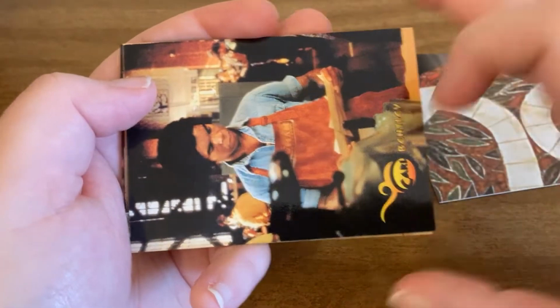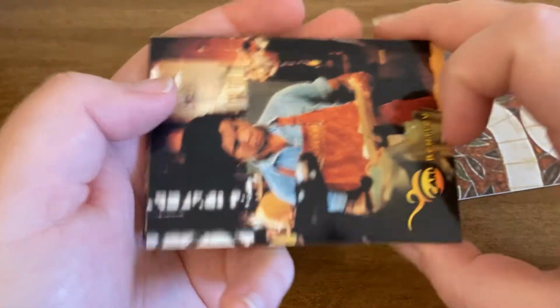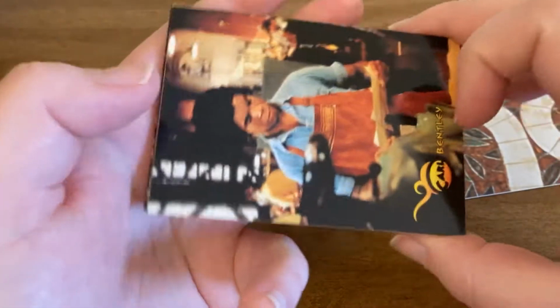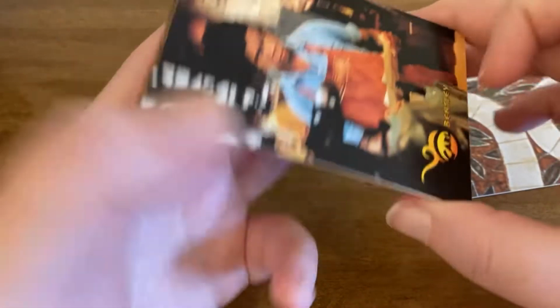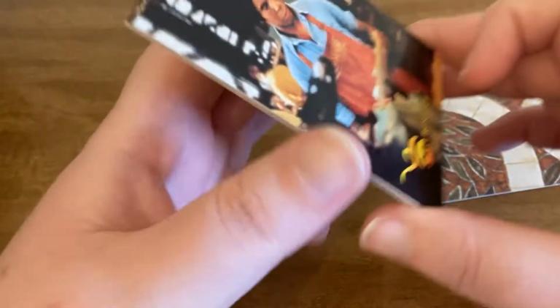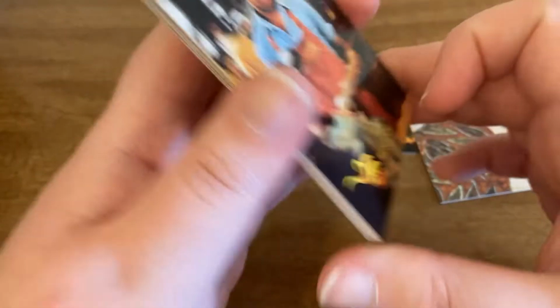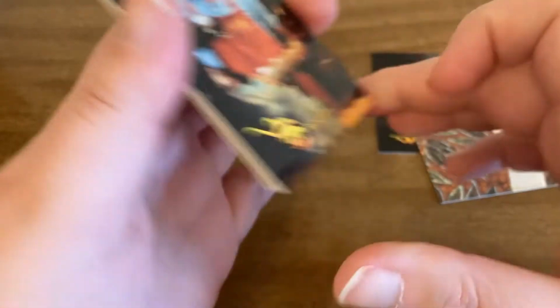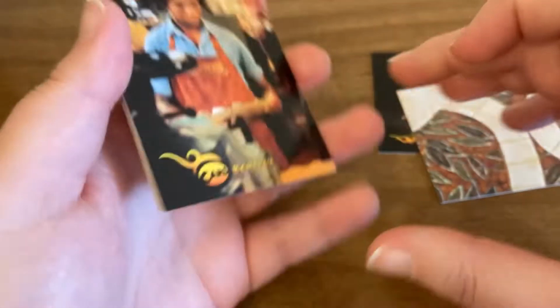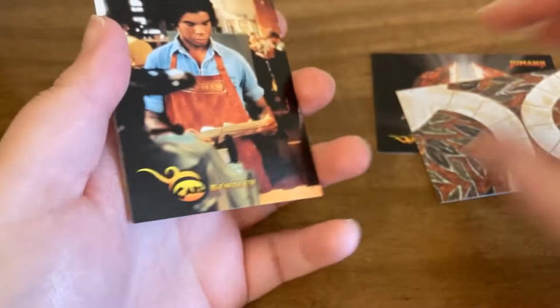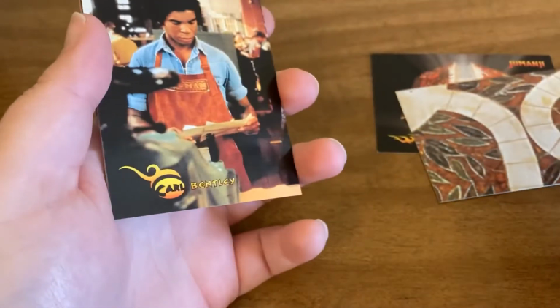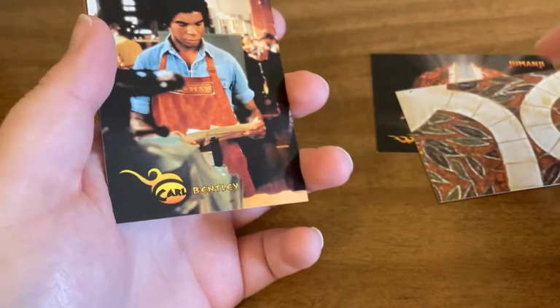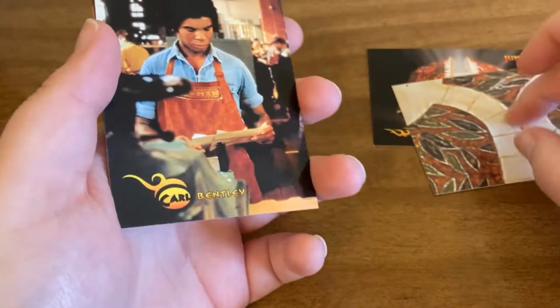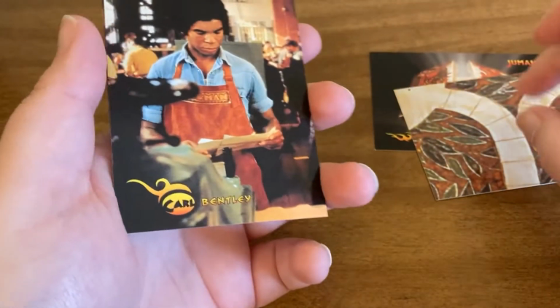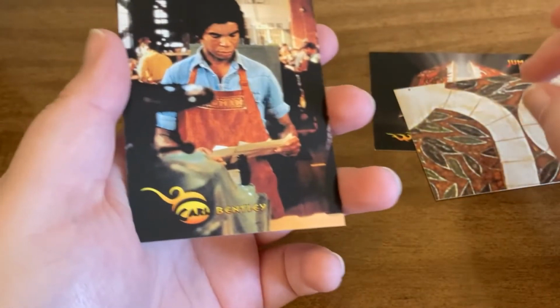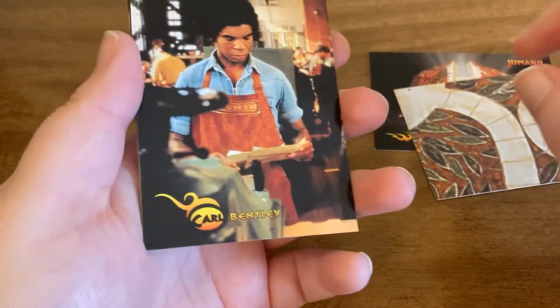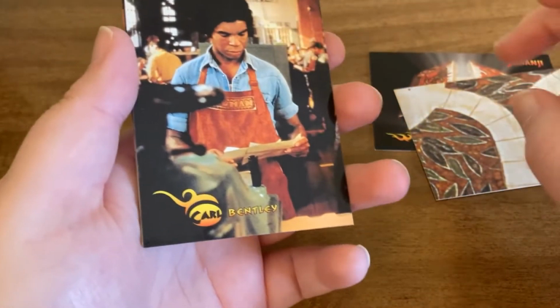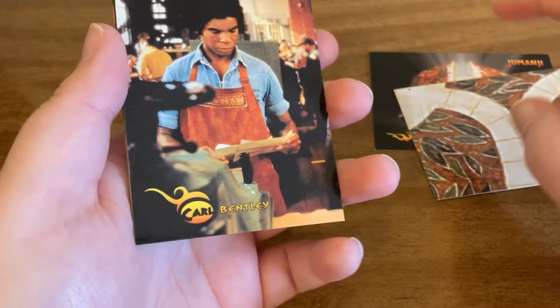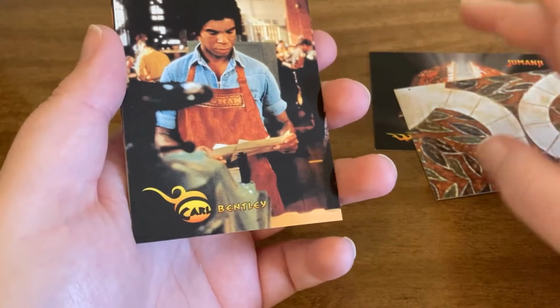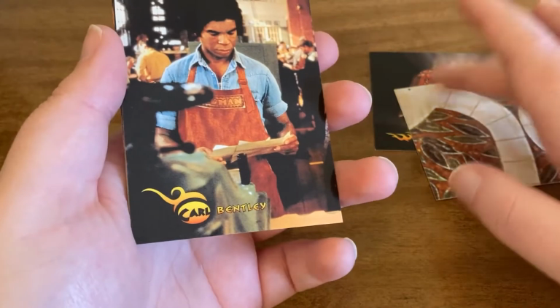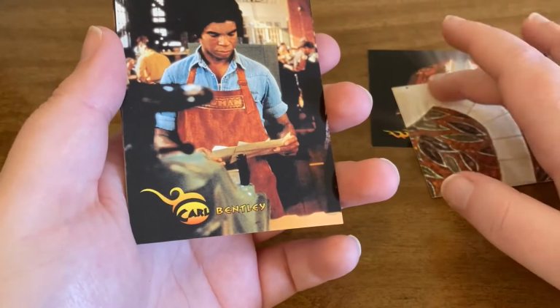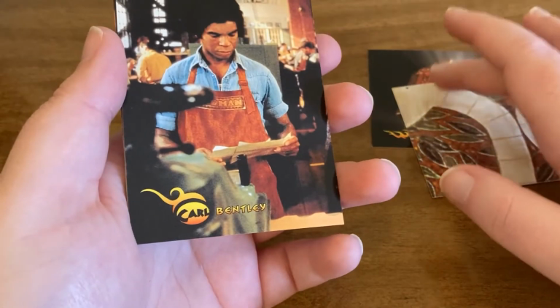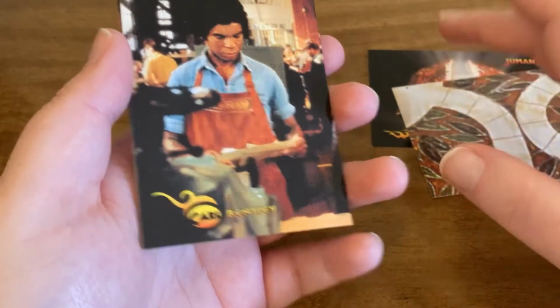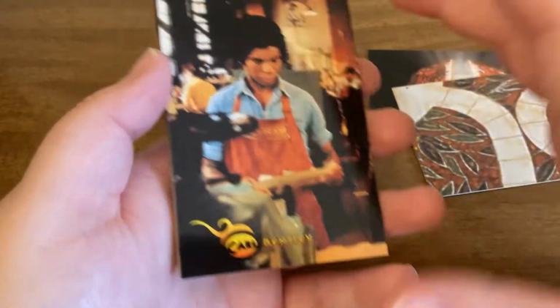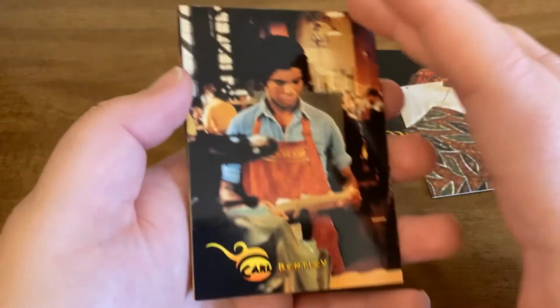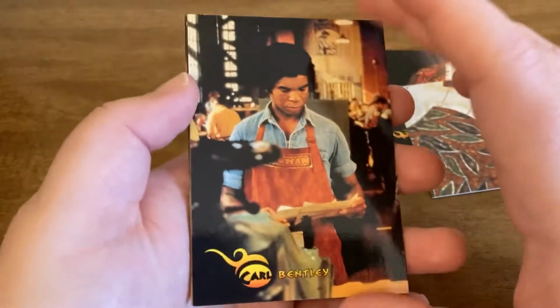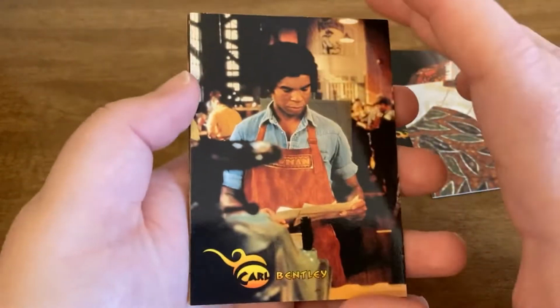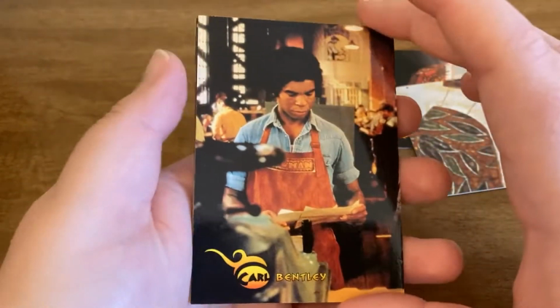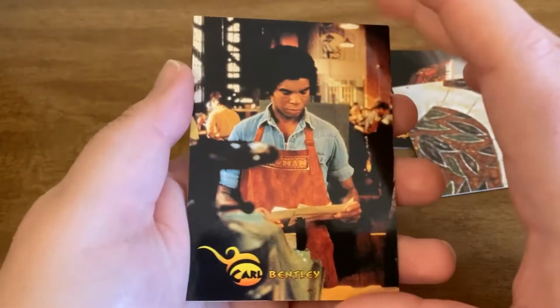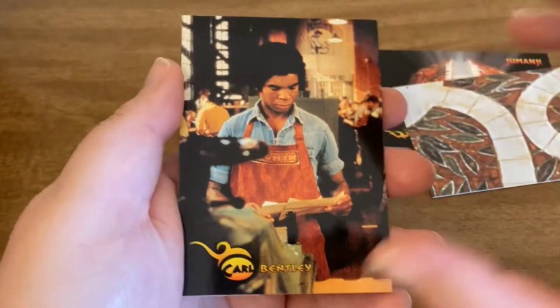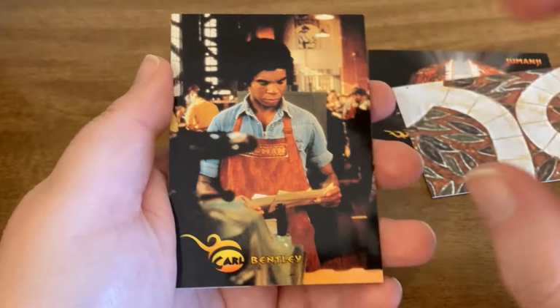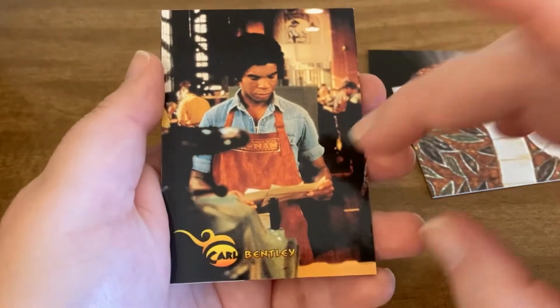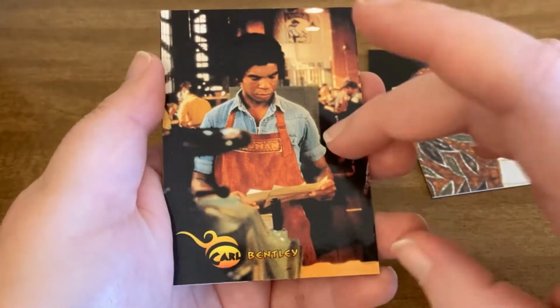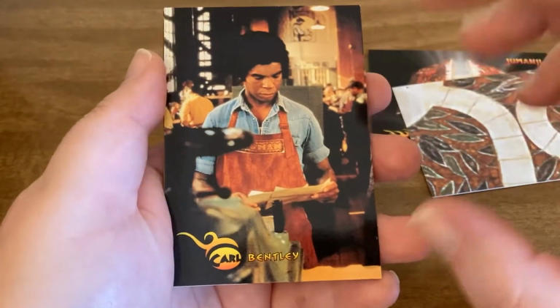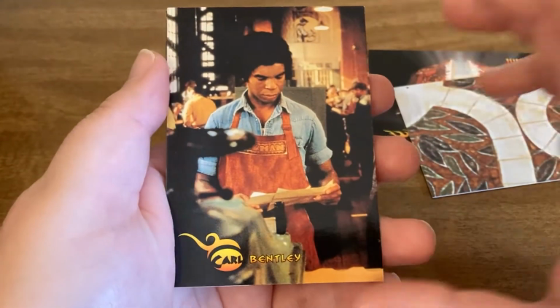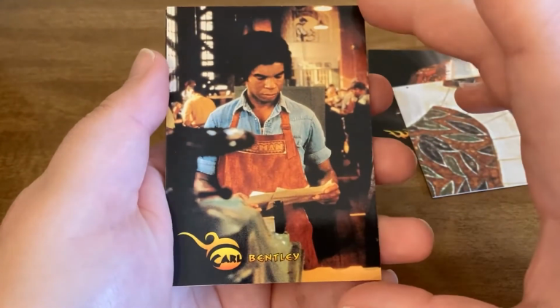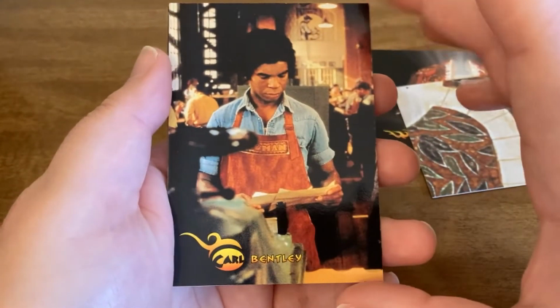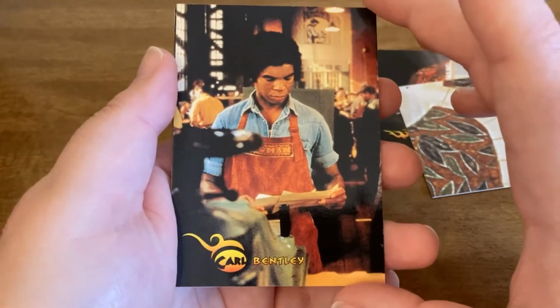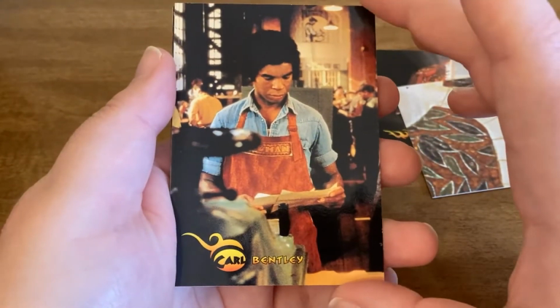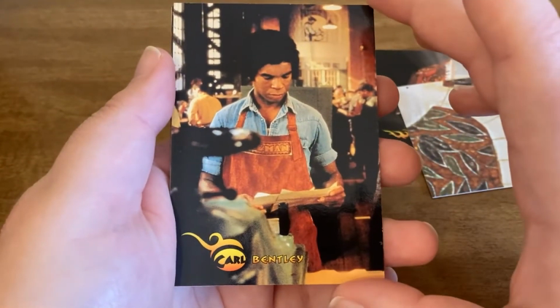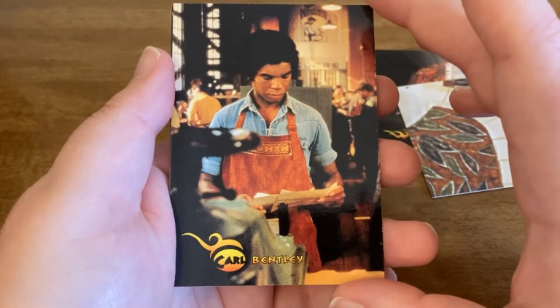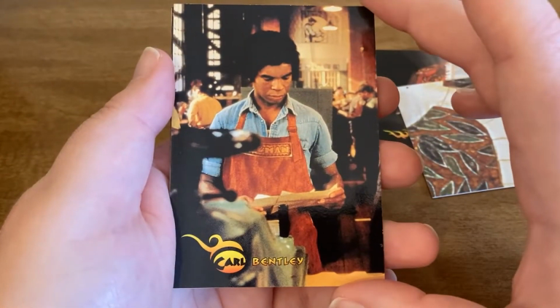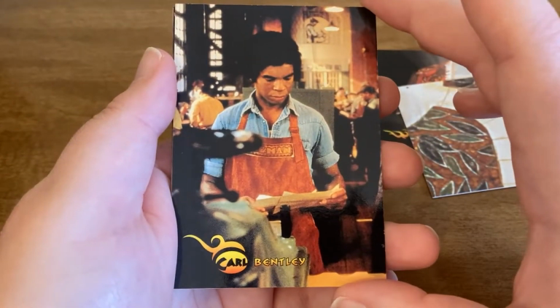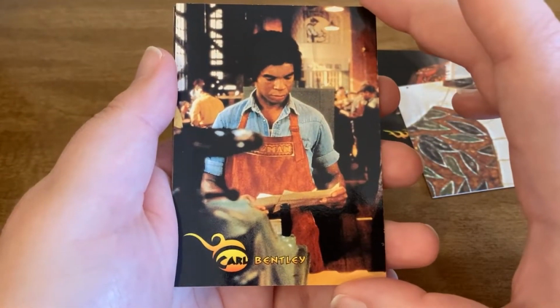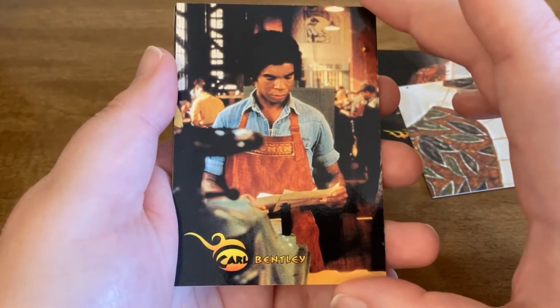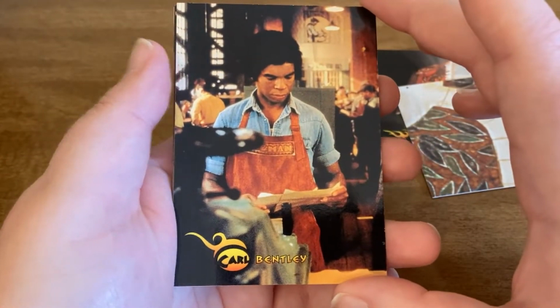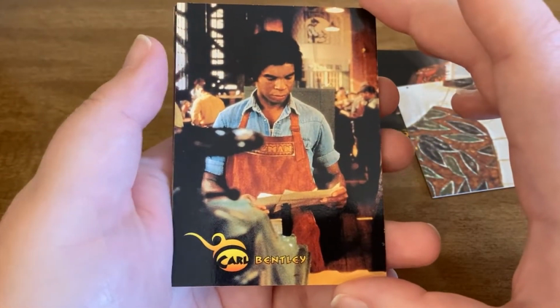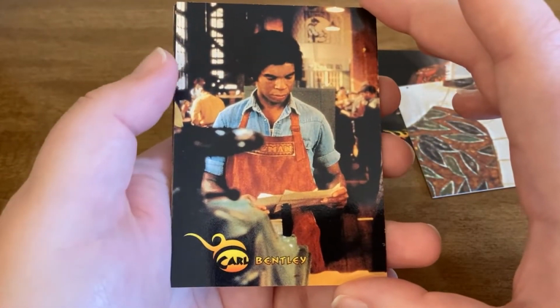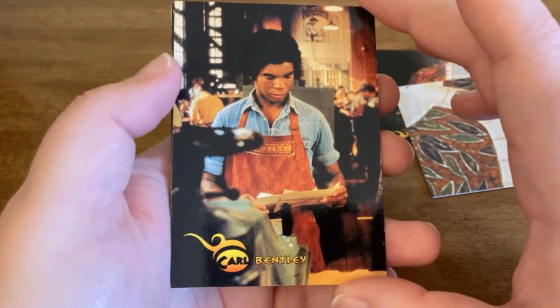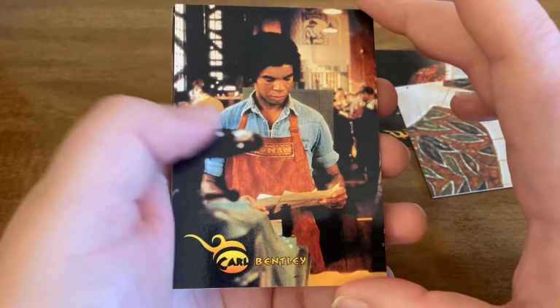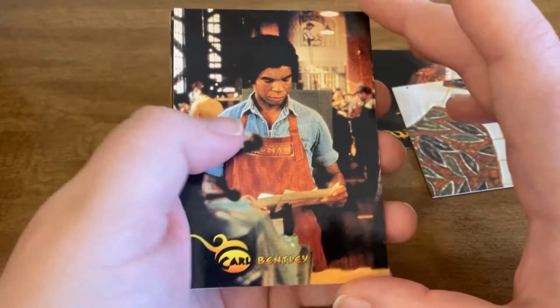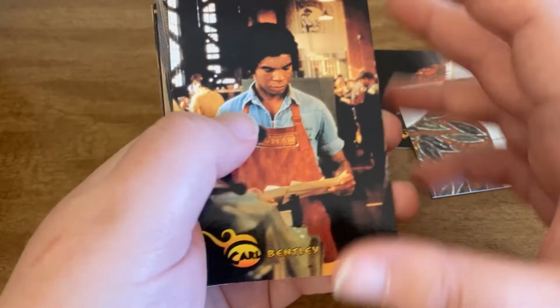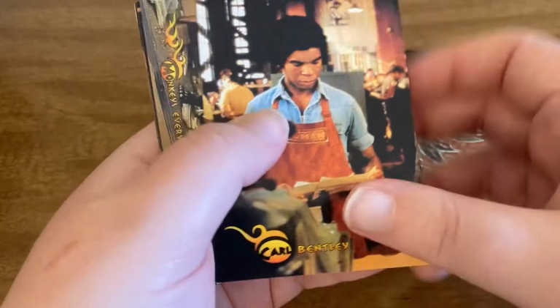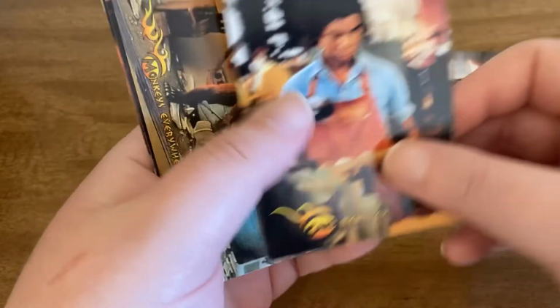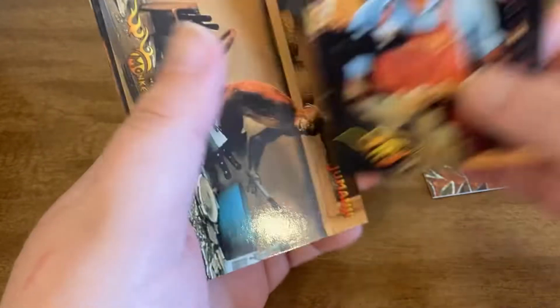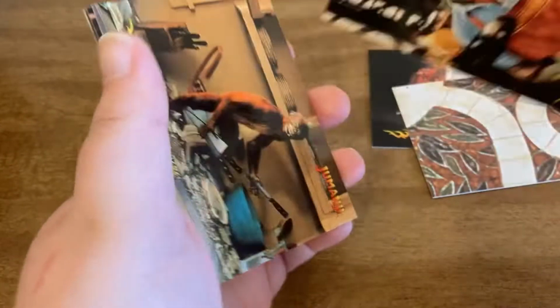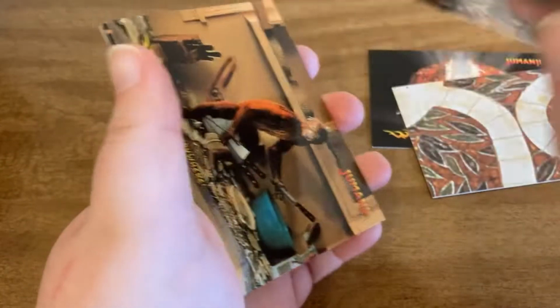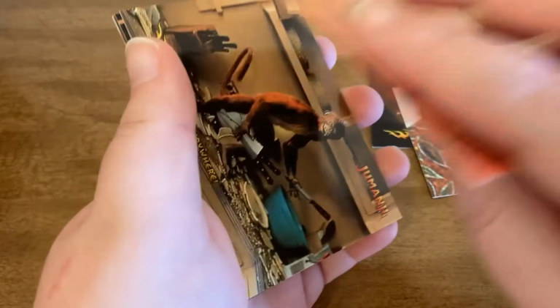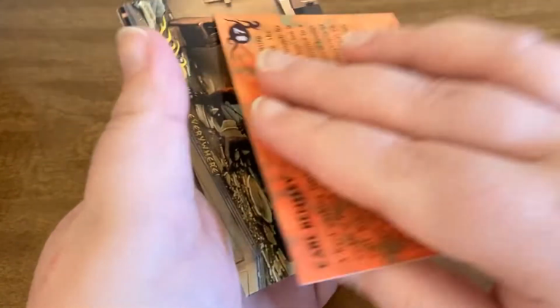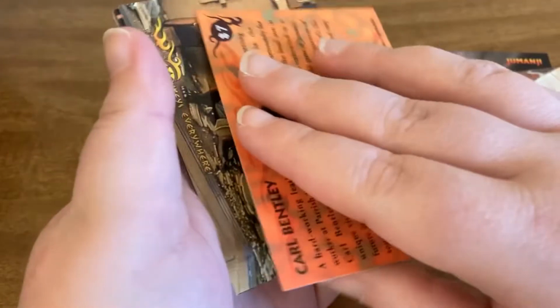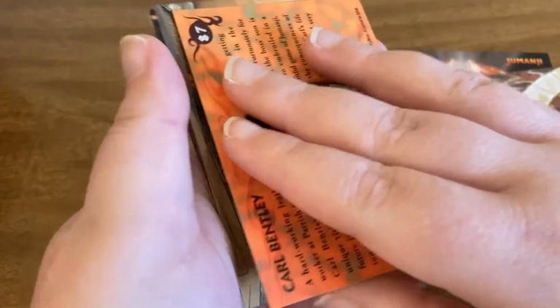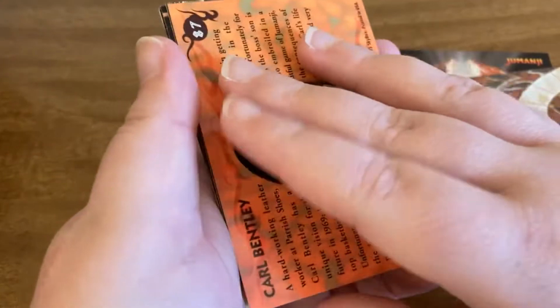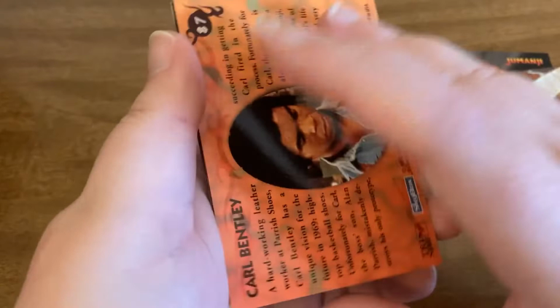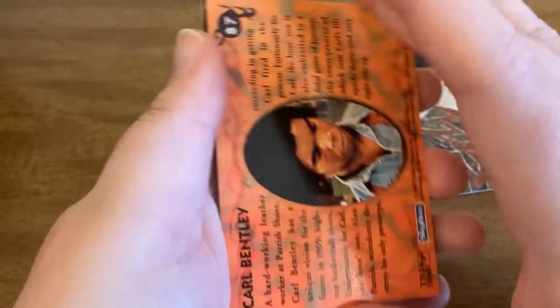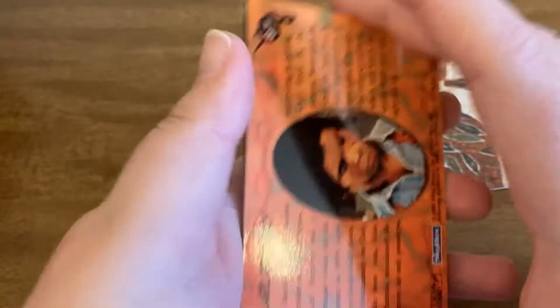And that one actually is a double, and so is that one. And this will be a duplicate for me as well. Here is Carl — he's our next card.